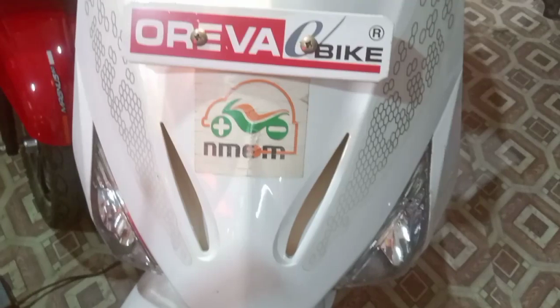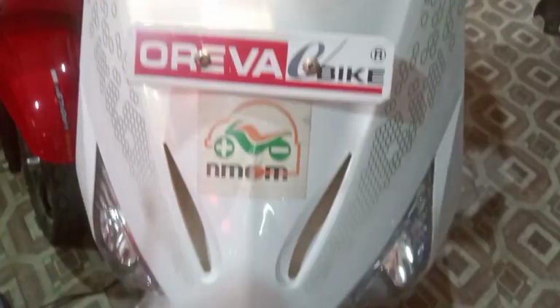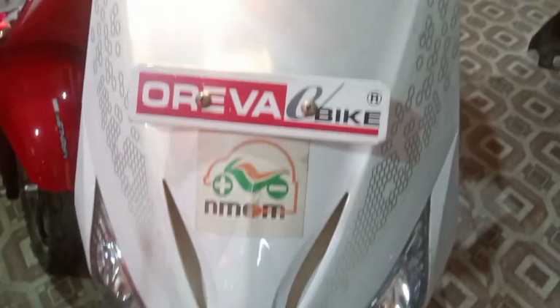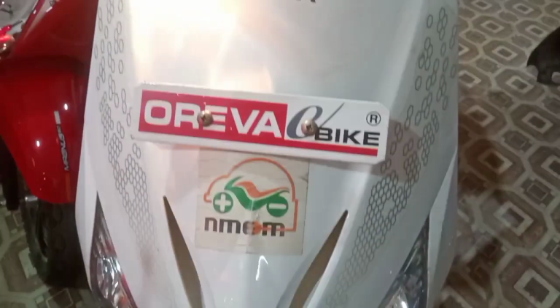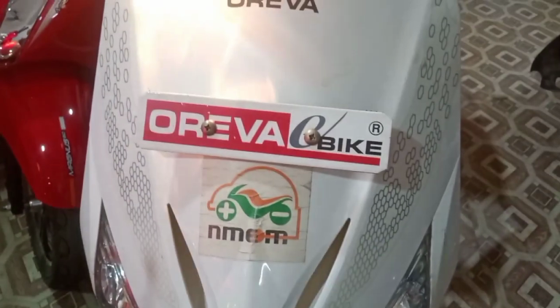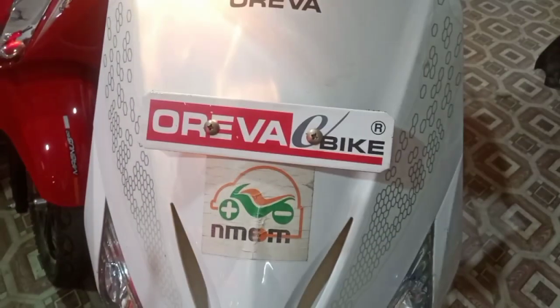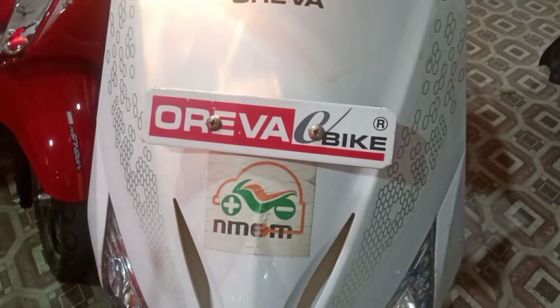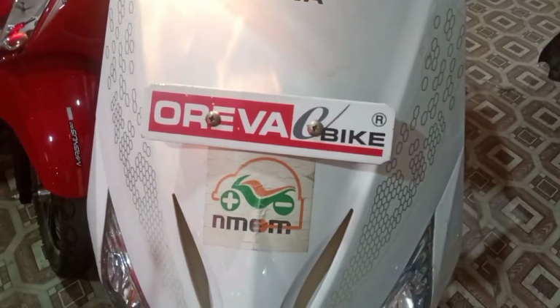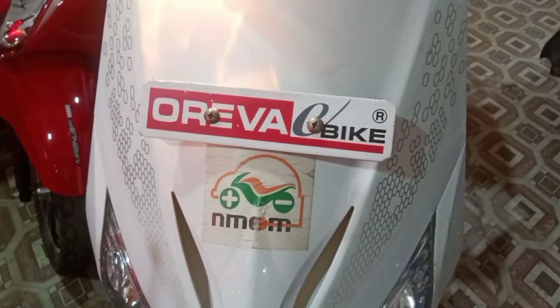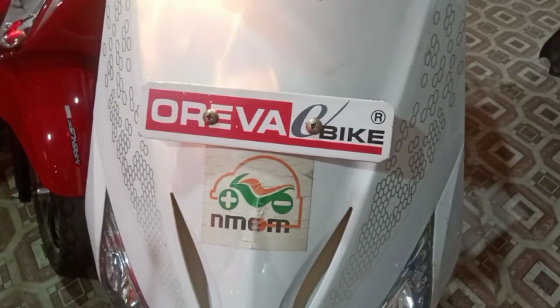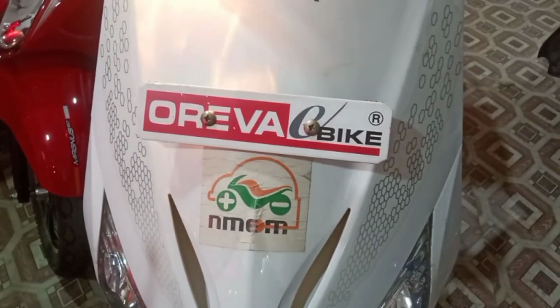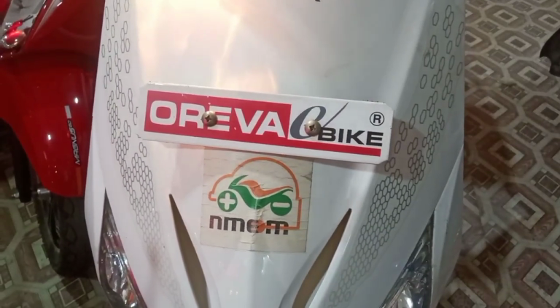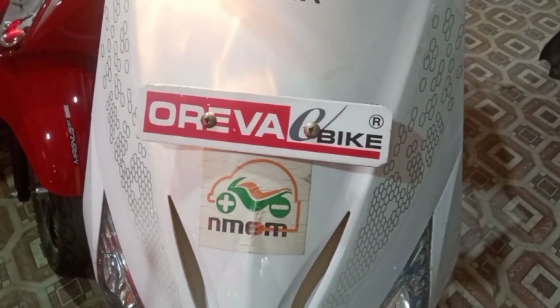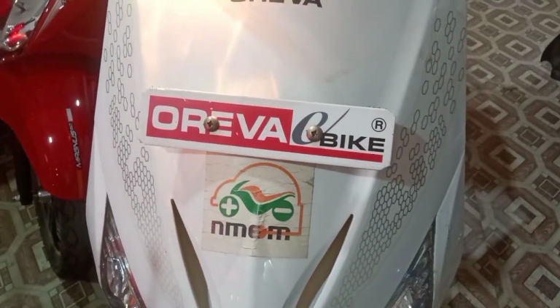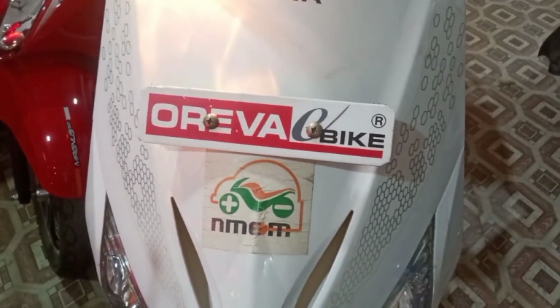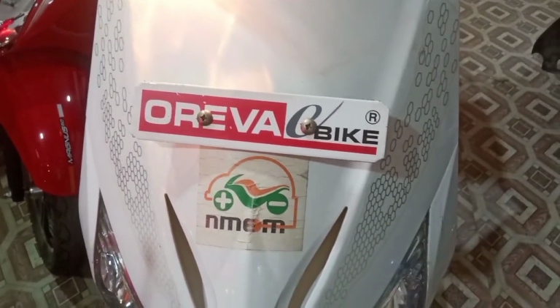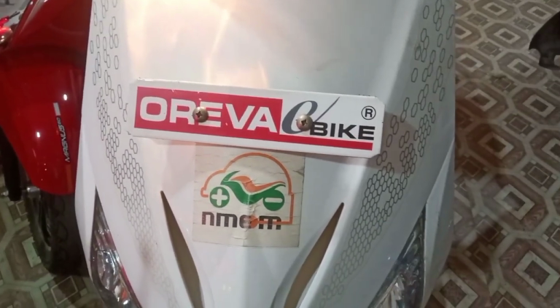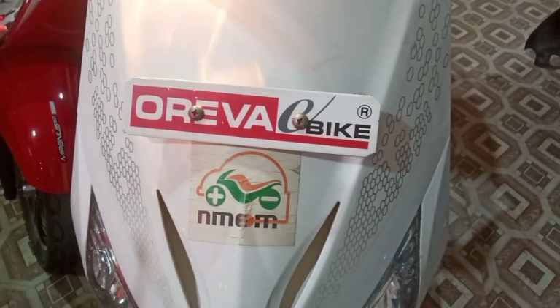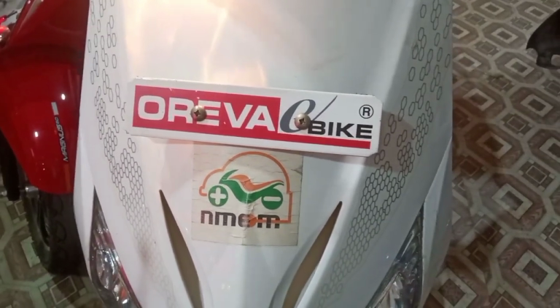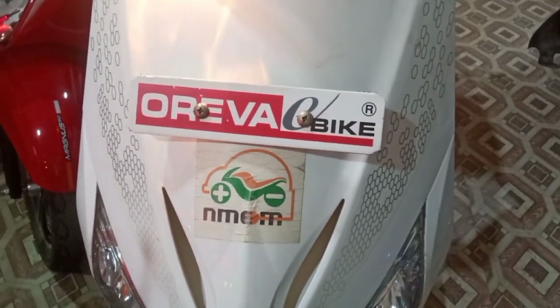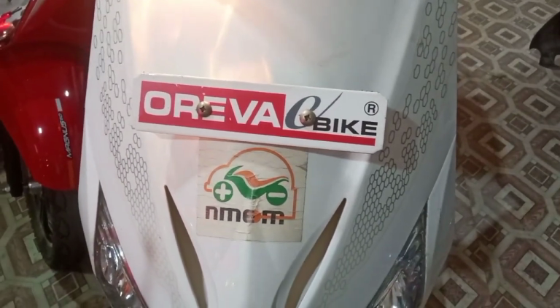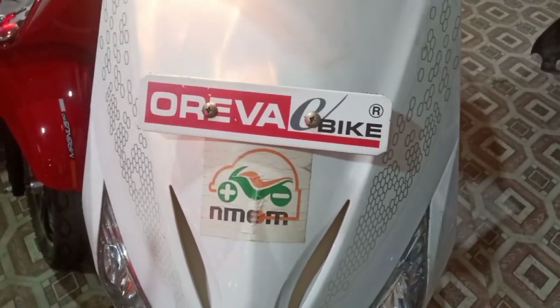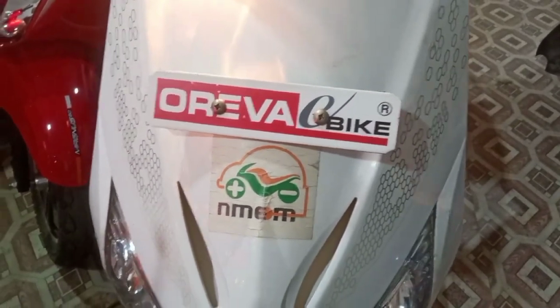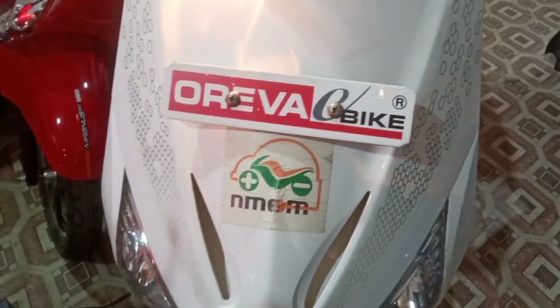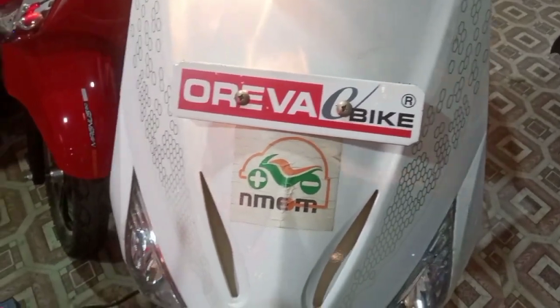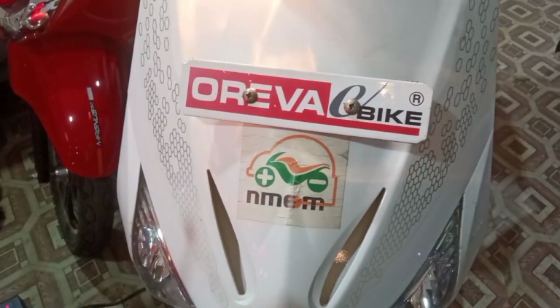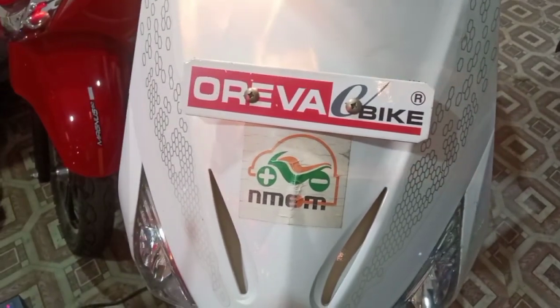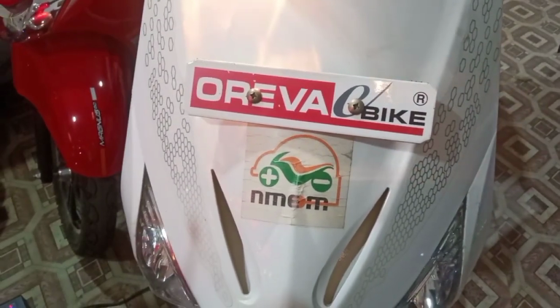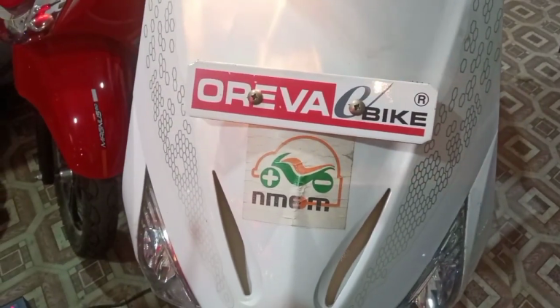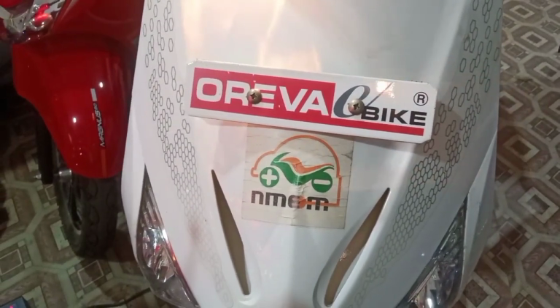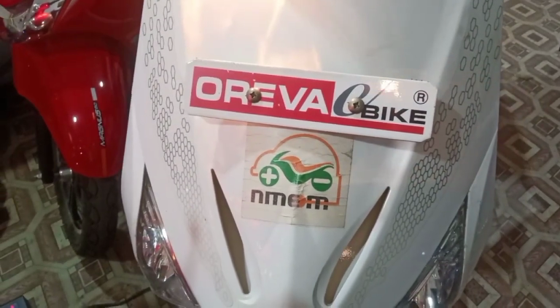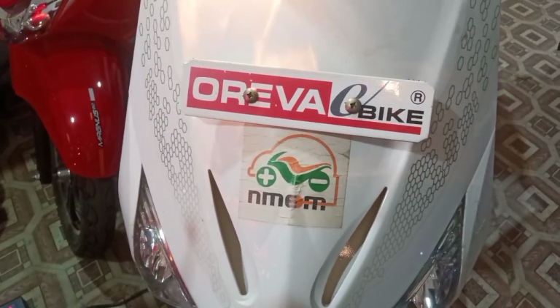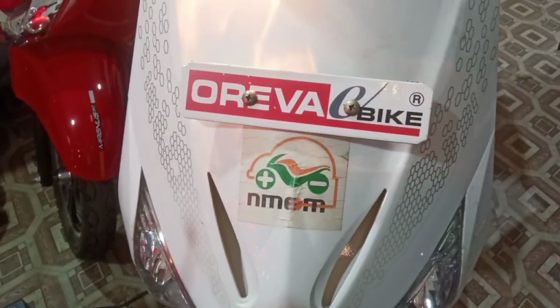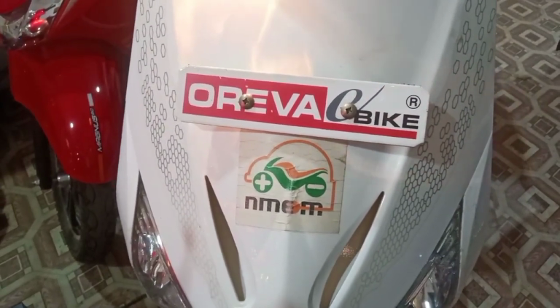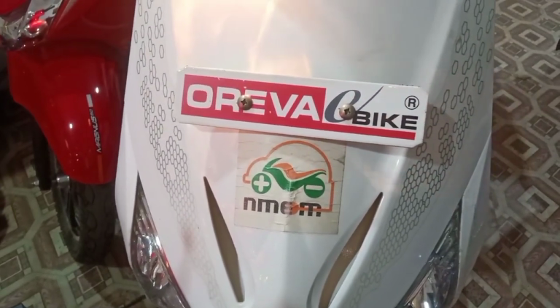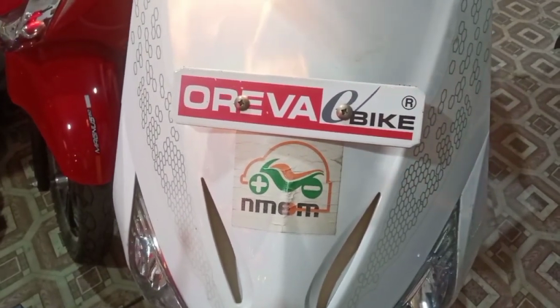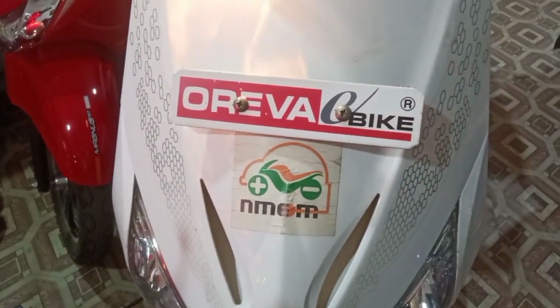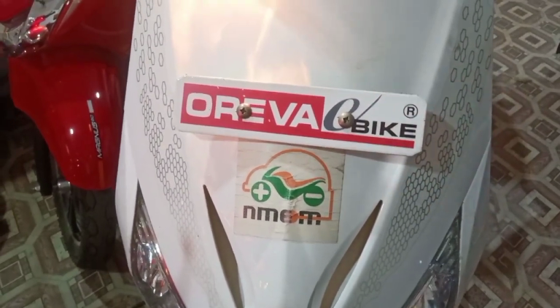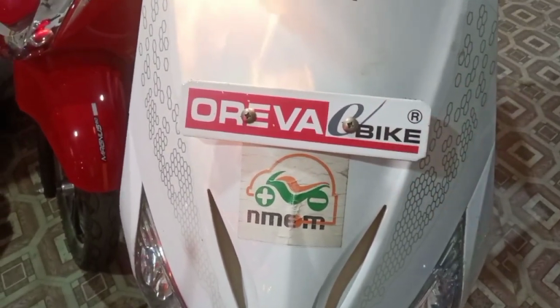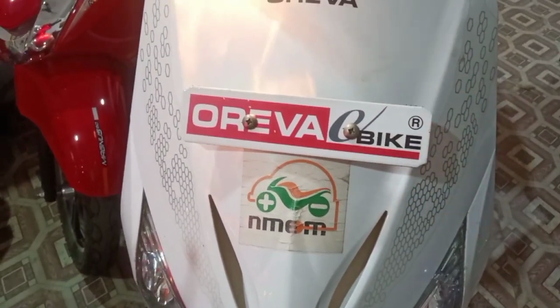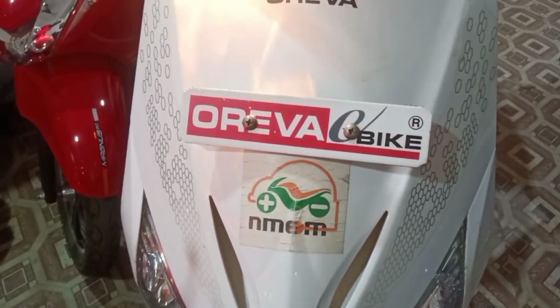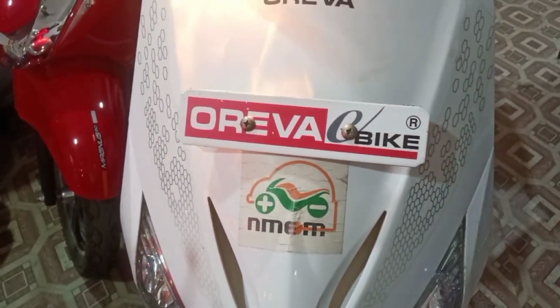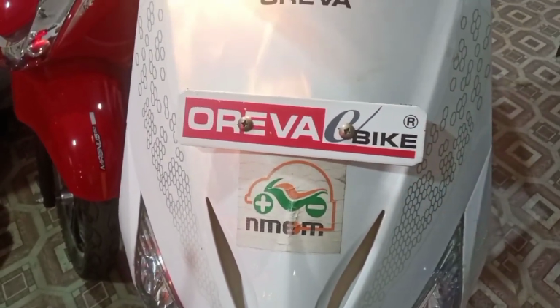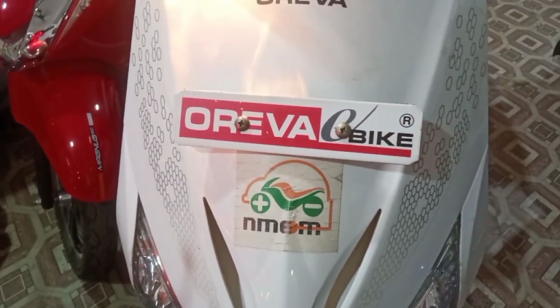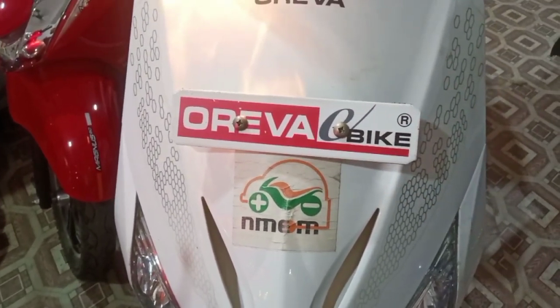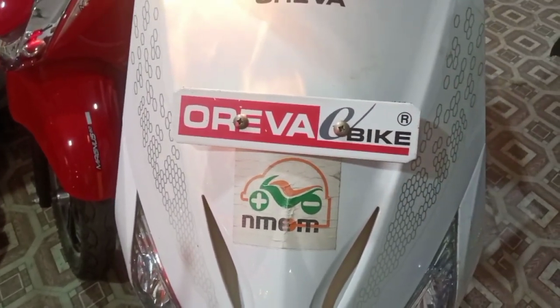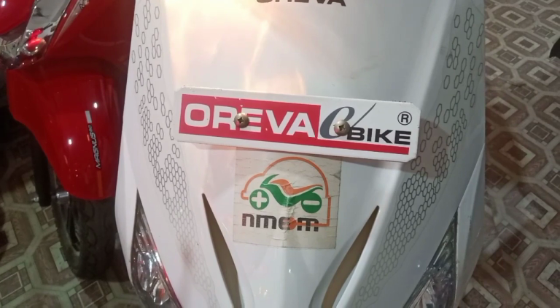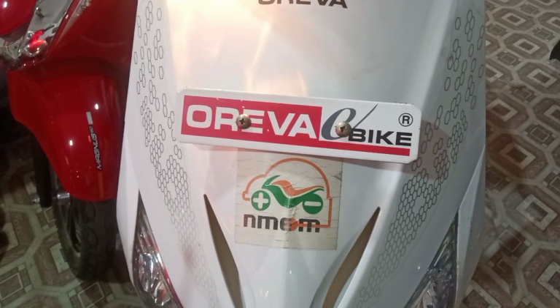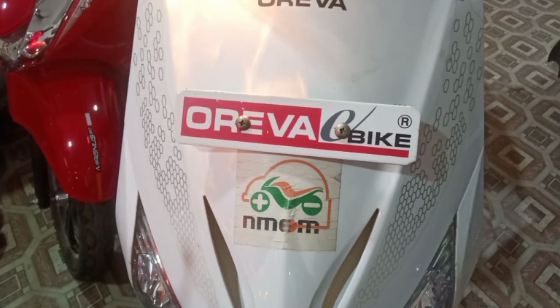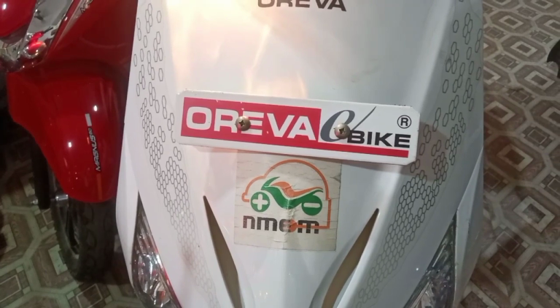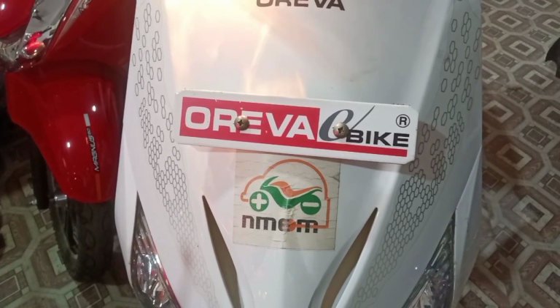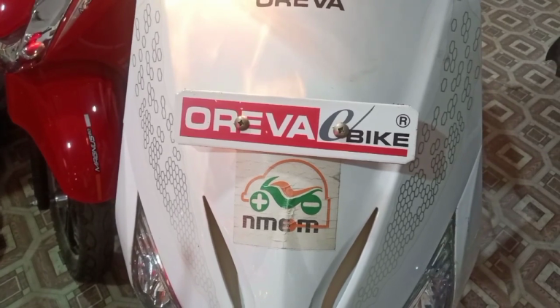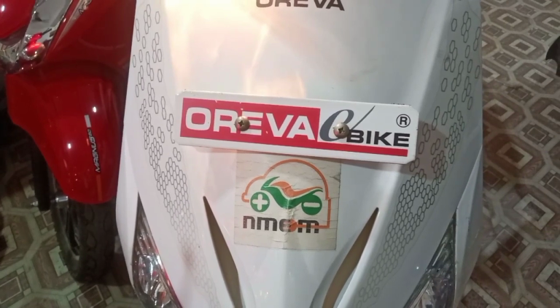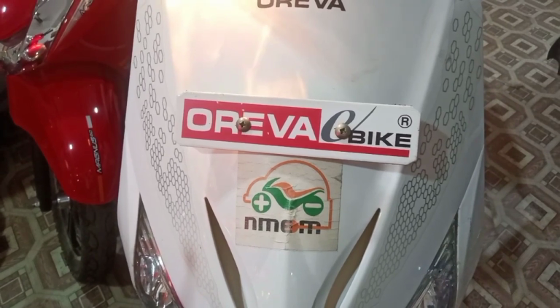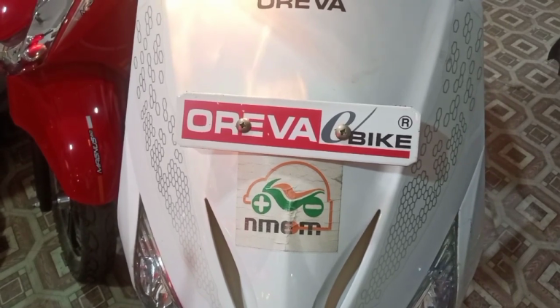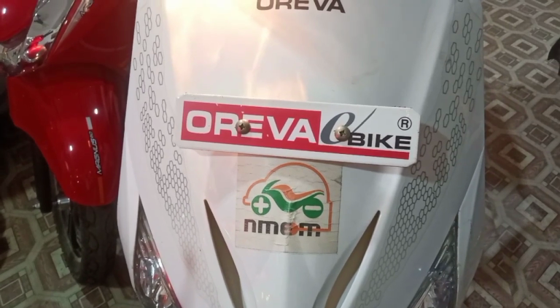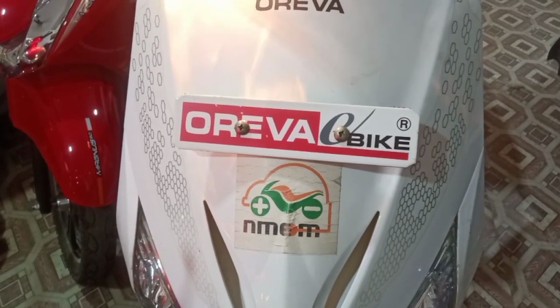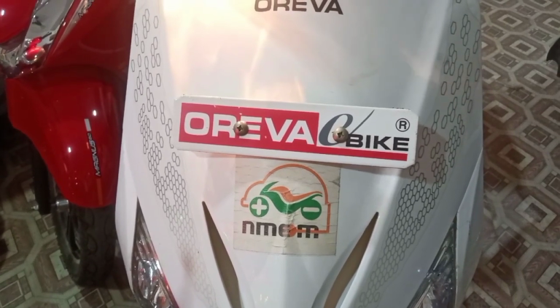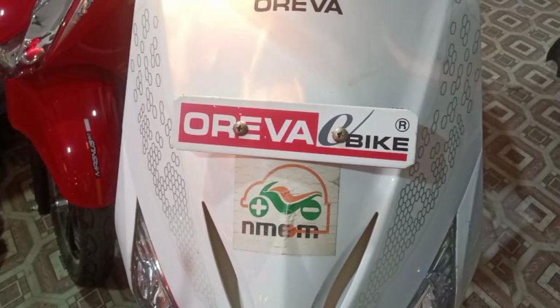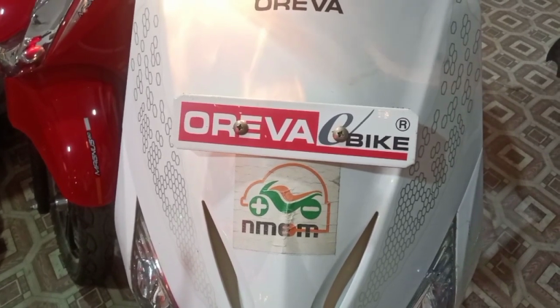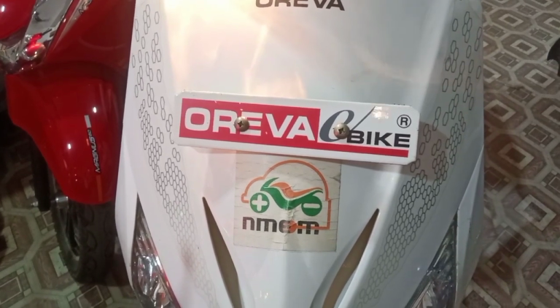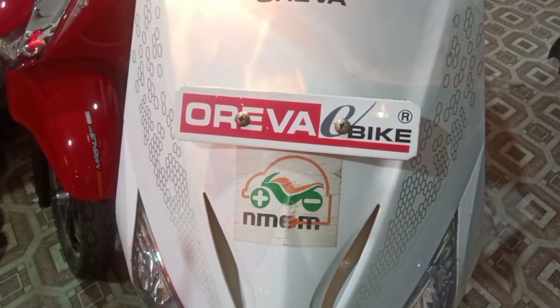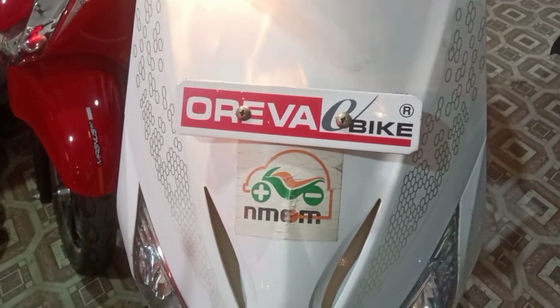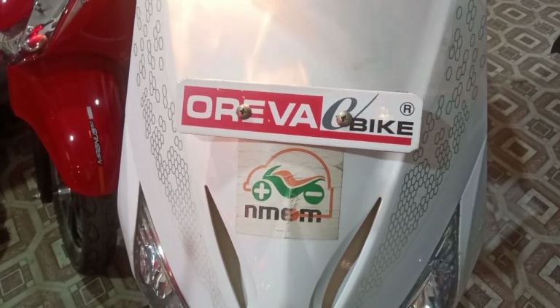Hello friends, please welcome to my YouTube channel. Today I want to share with you the Uriva e-bike. So friends, let's start.